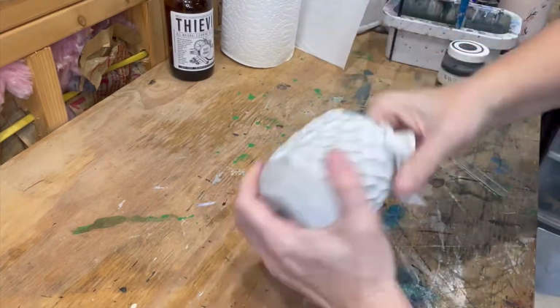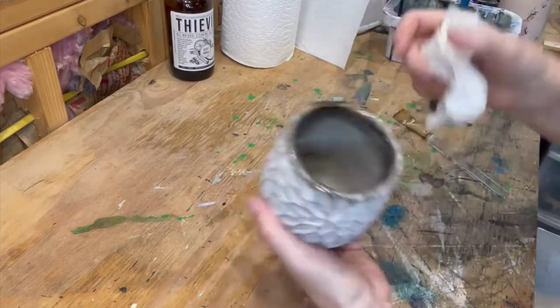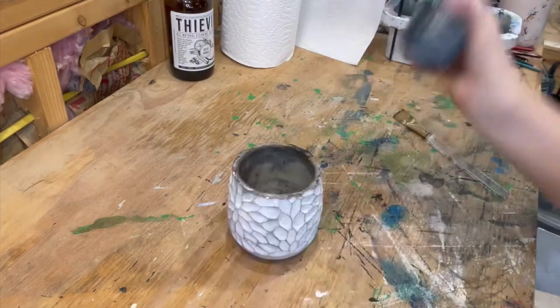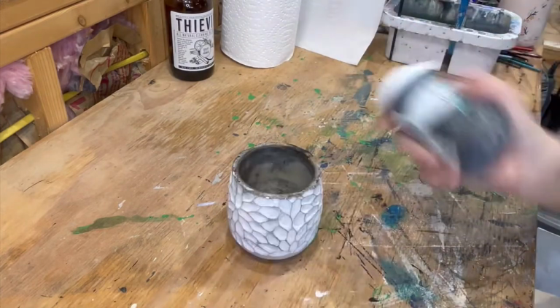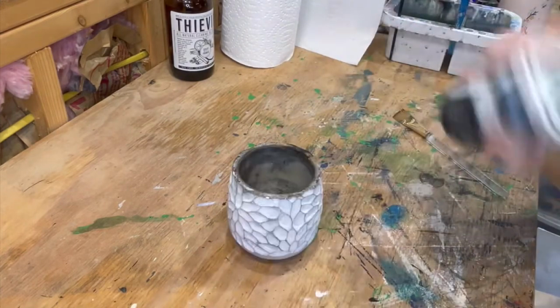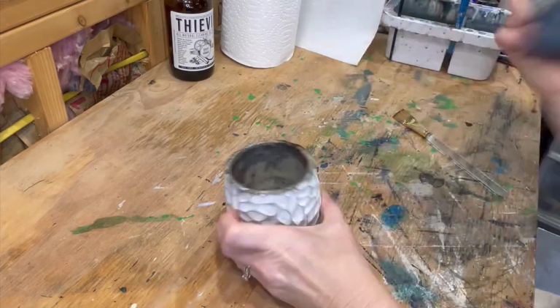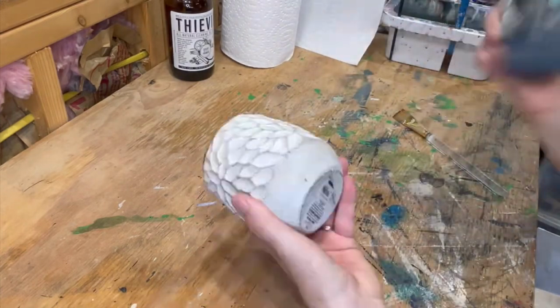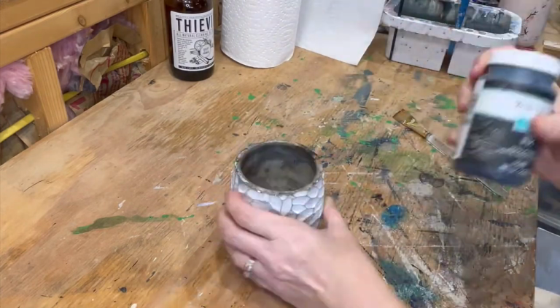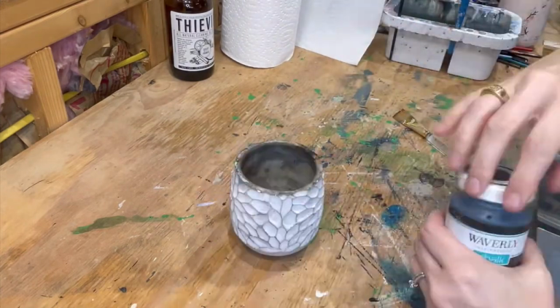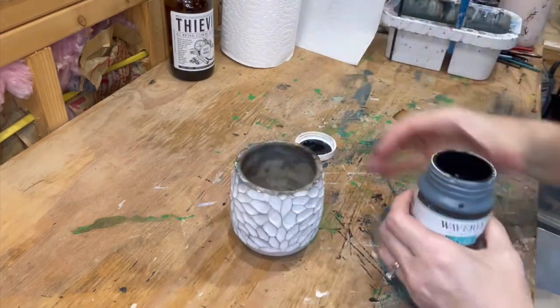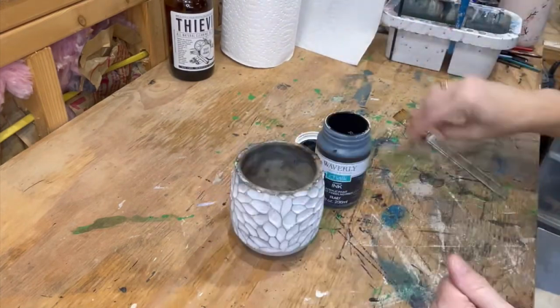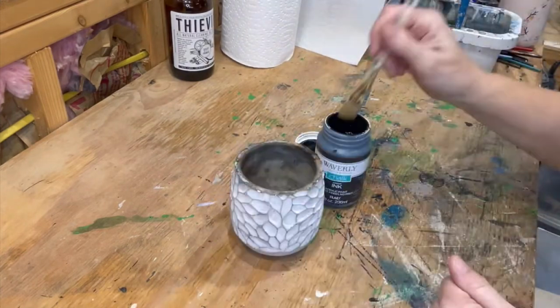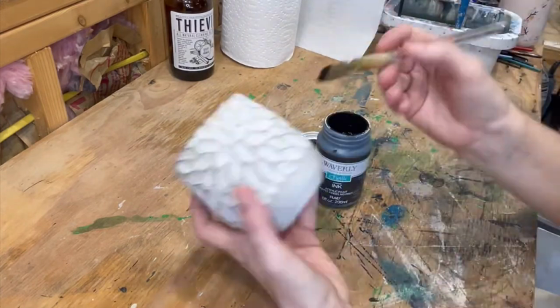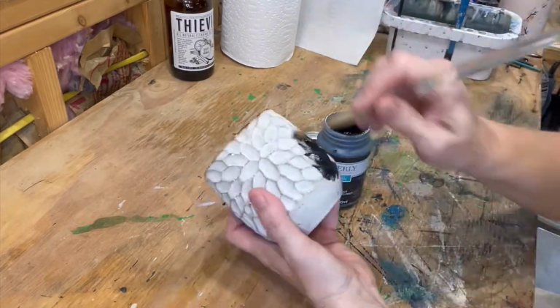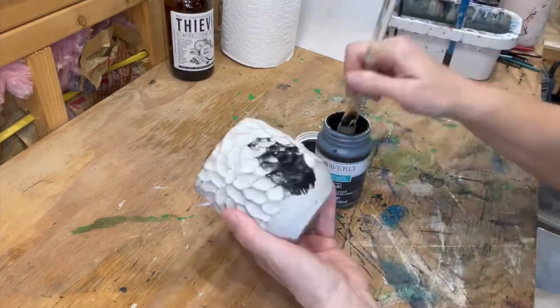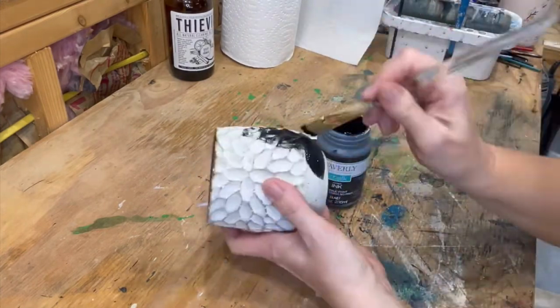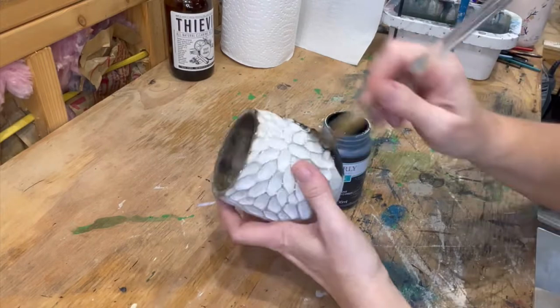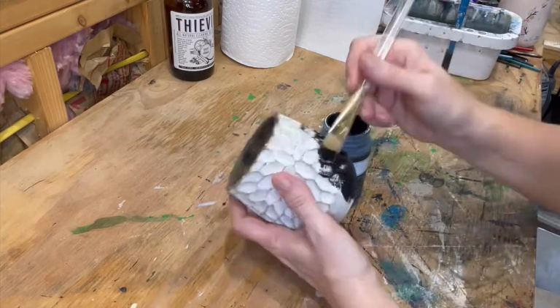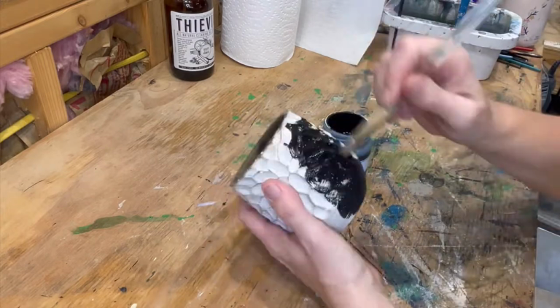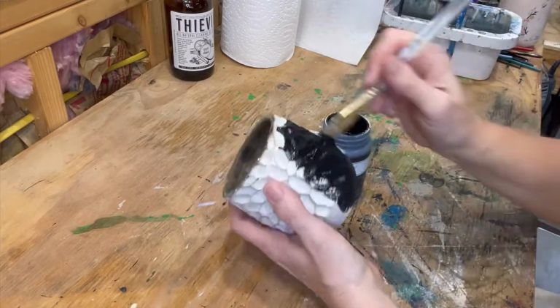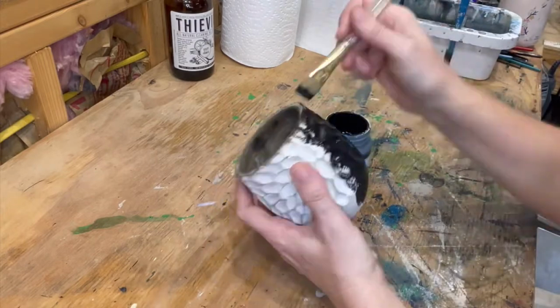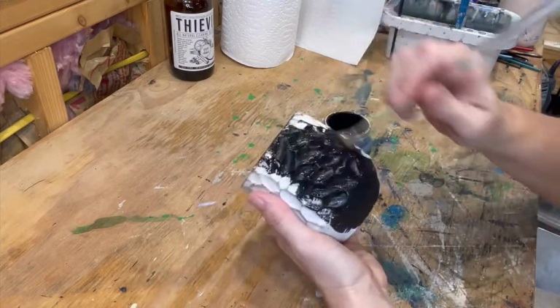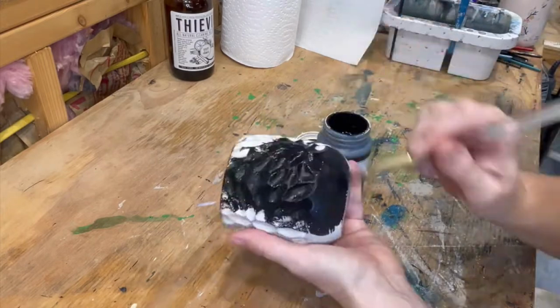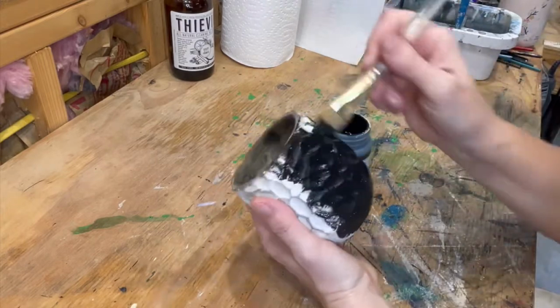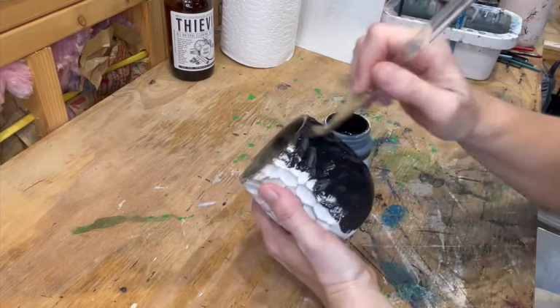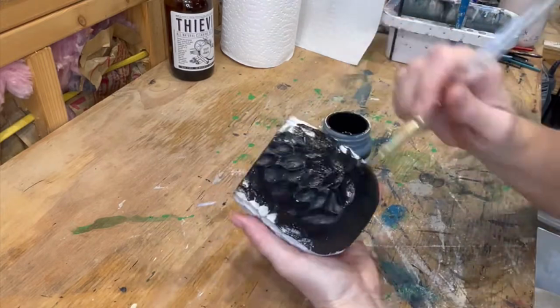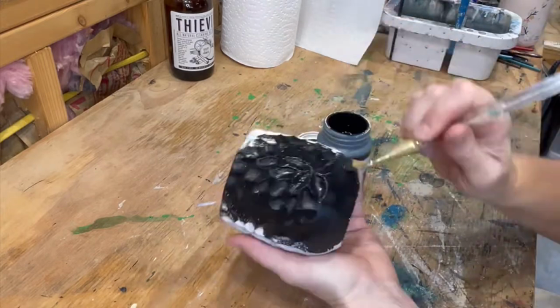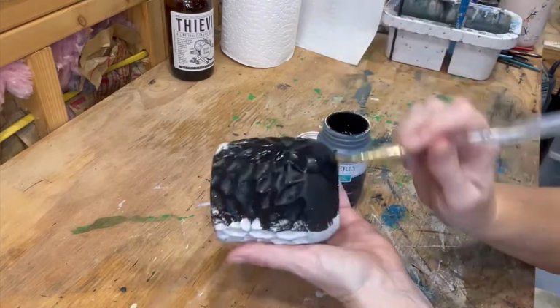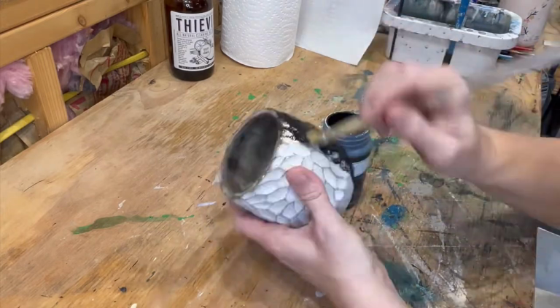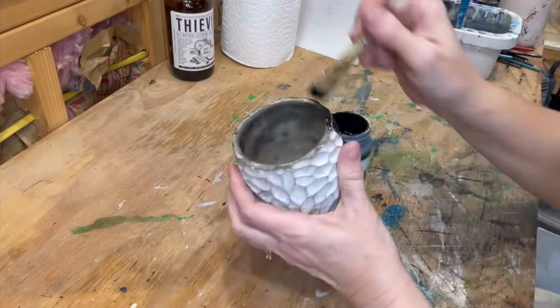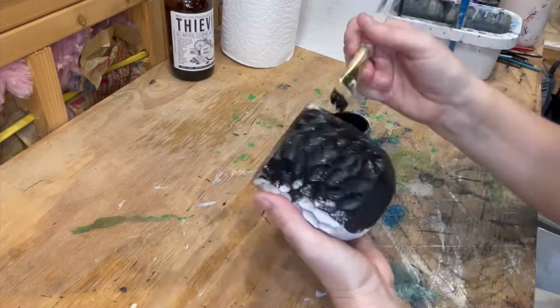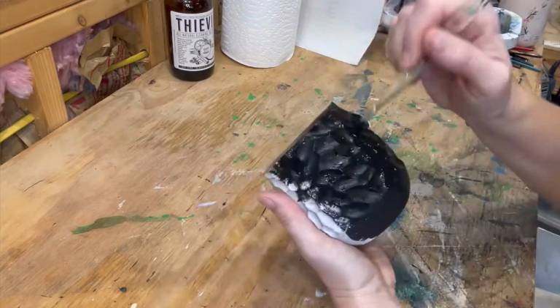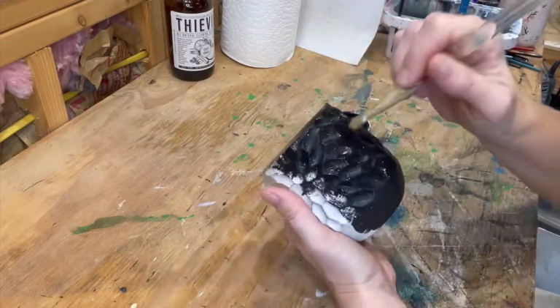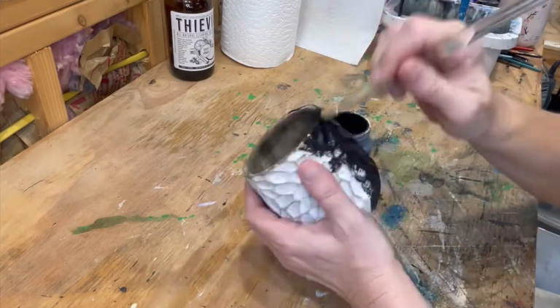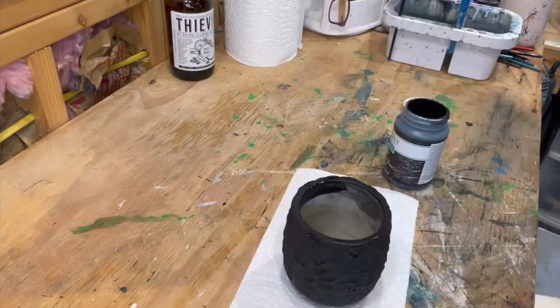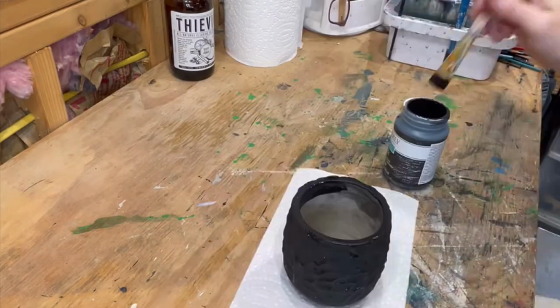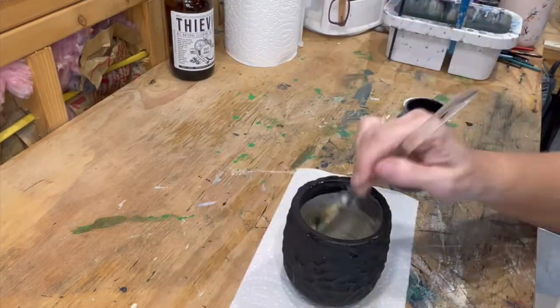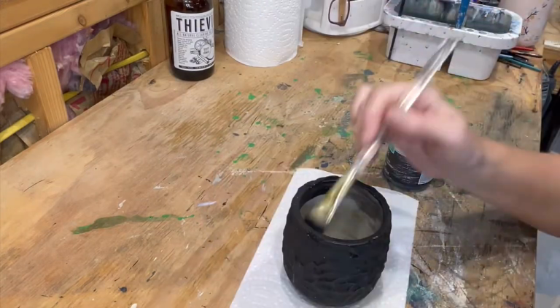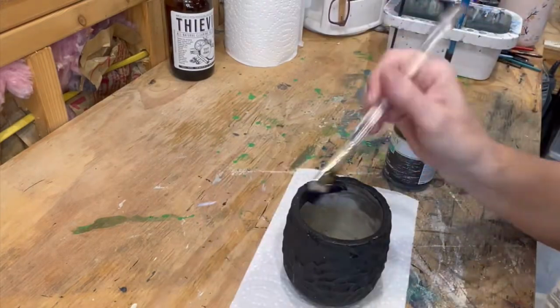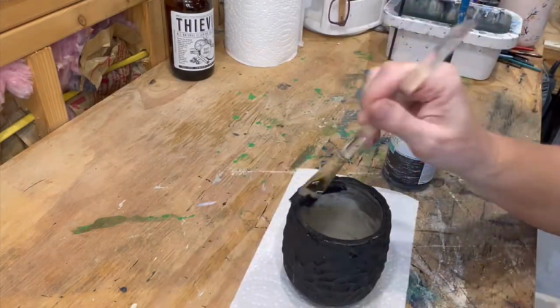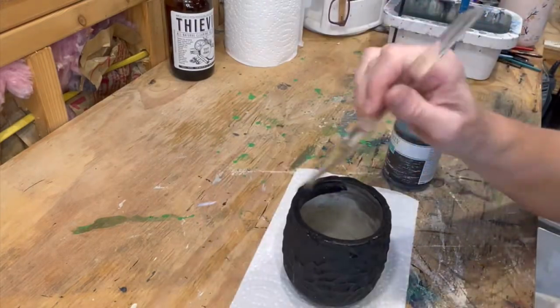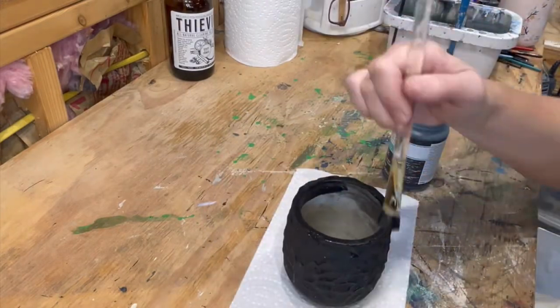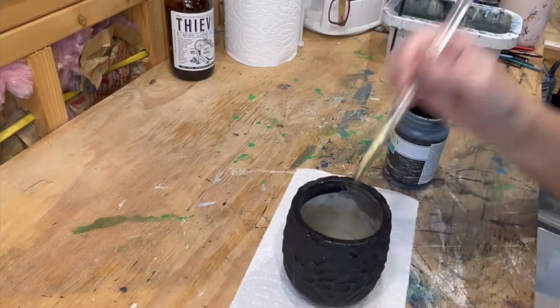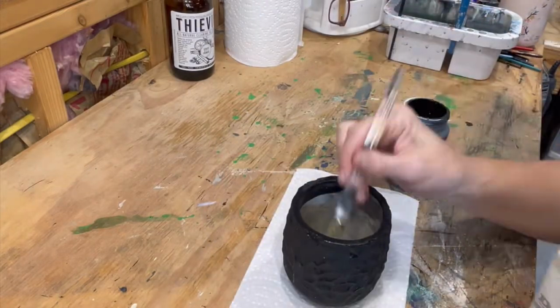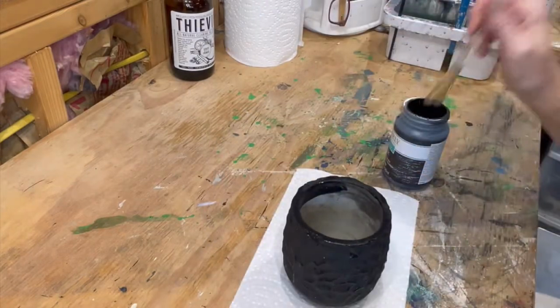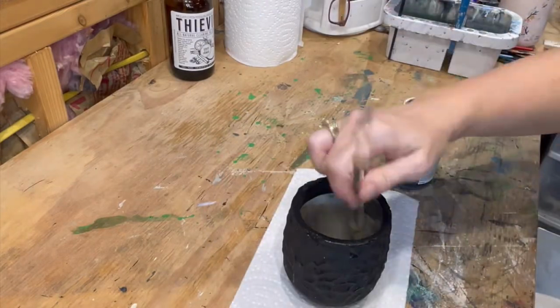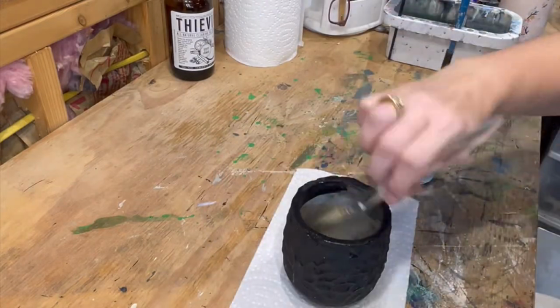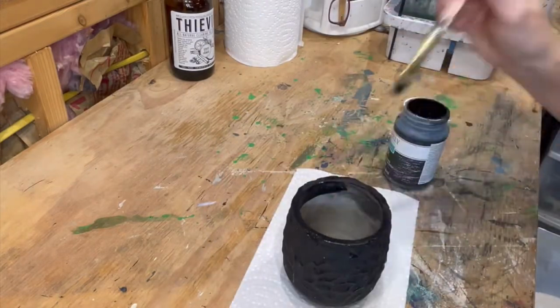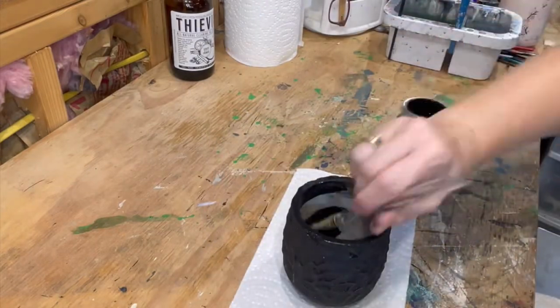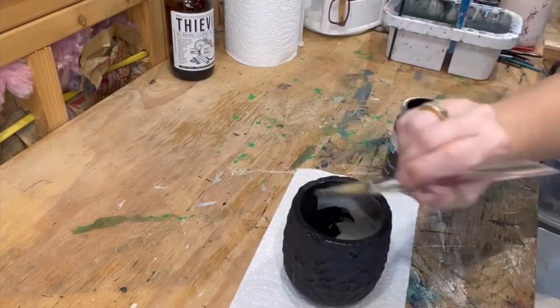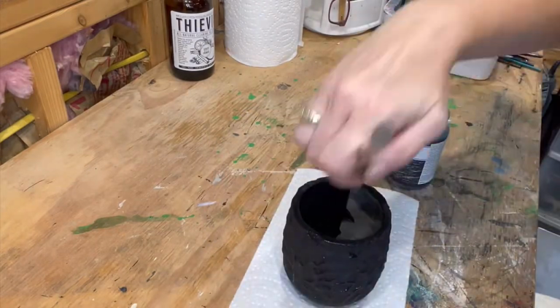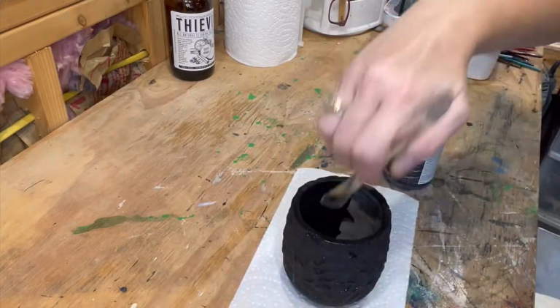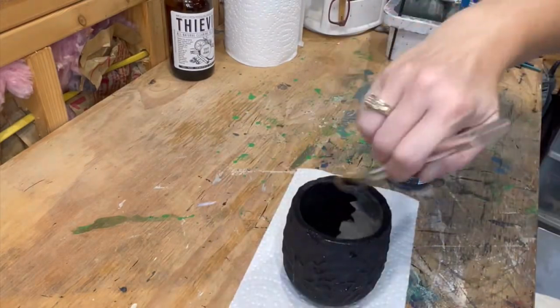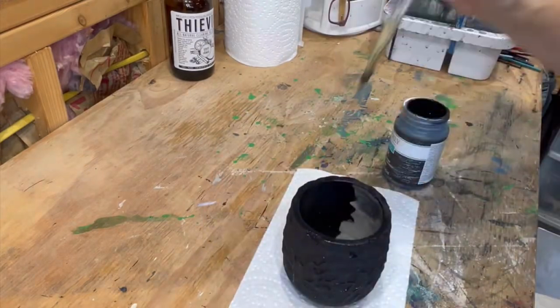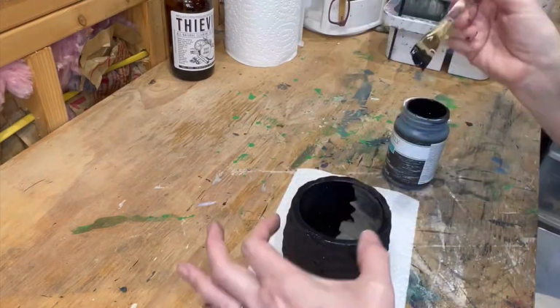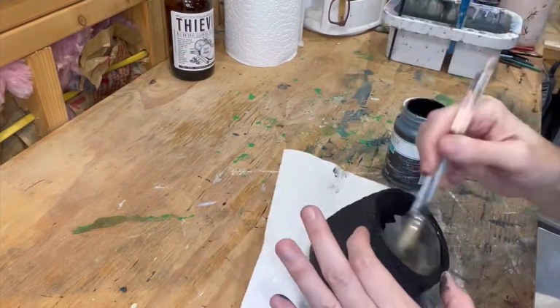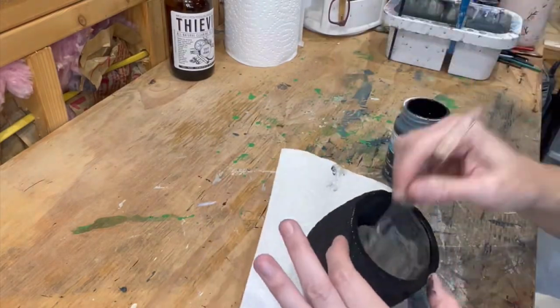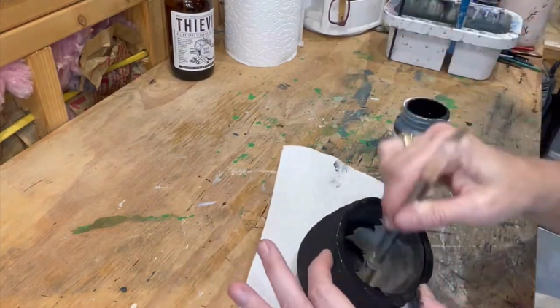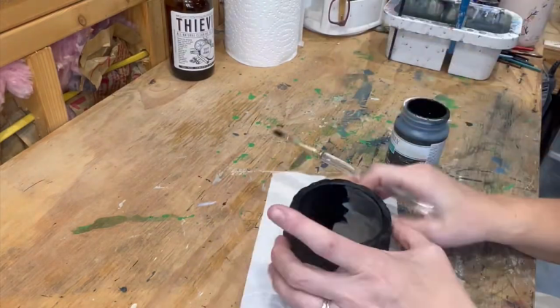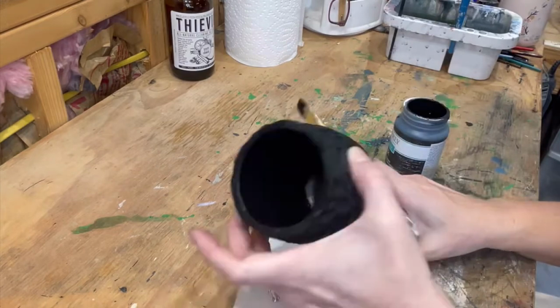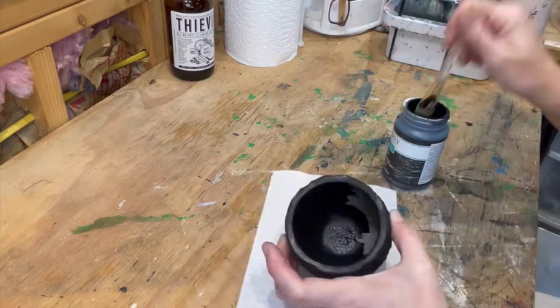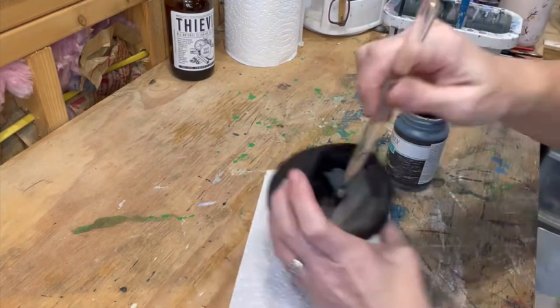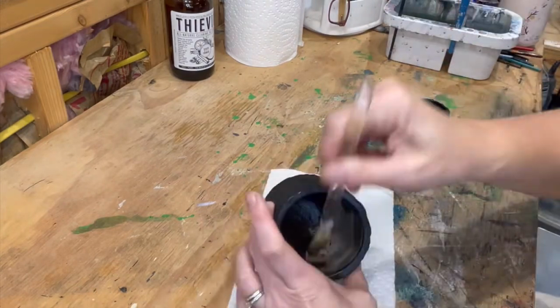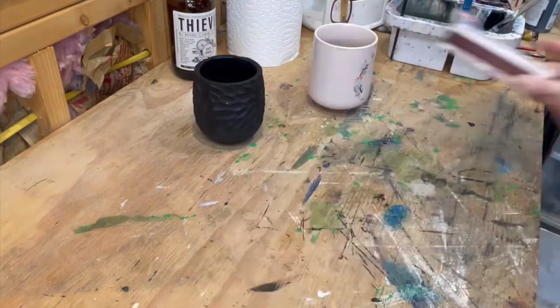I'm using a chalk paint. I'm just gonna paint it black because it really fits my fall decor better. I painted the inside and out. Let it dry.